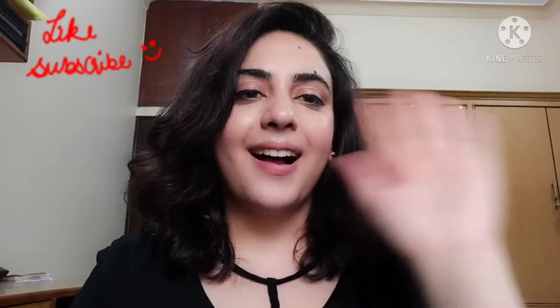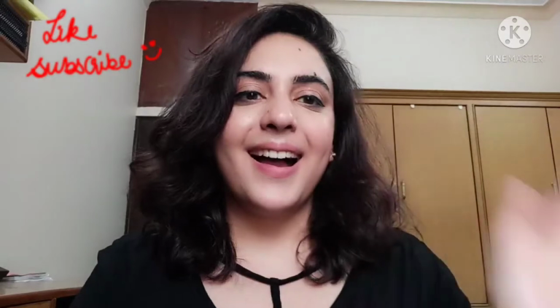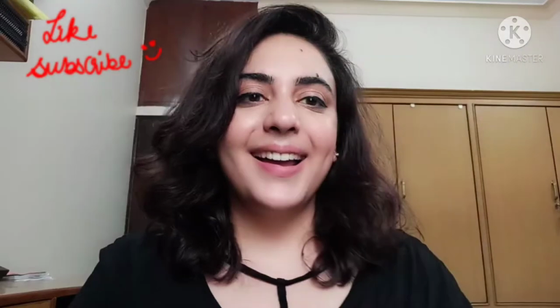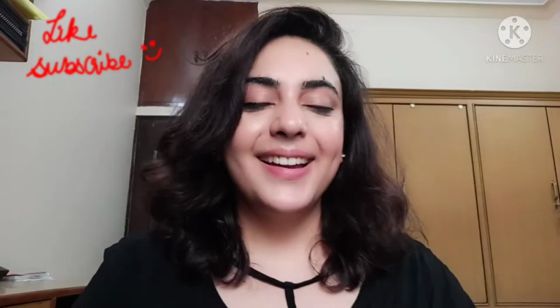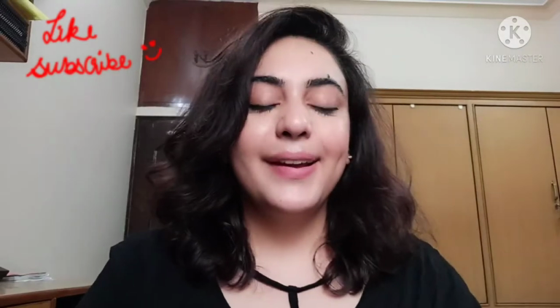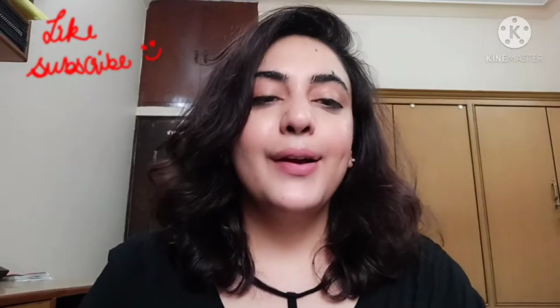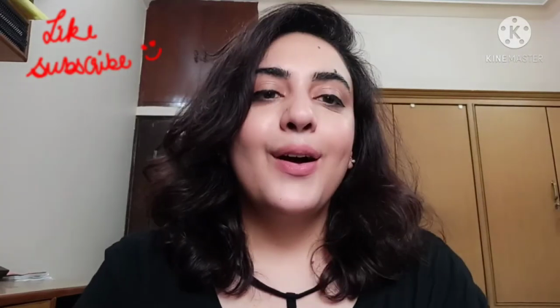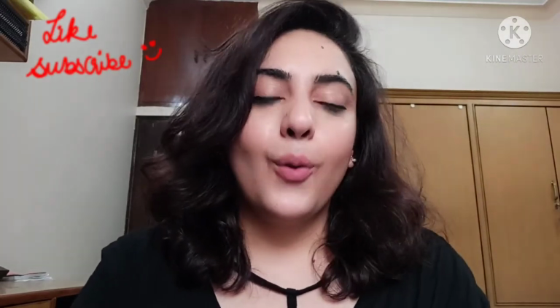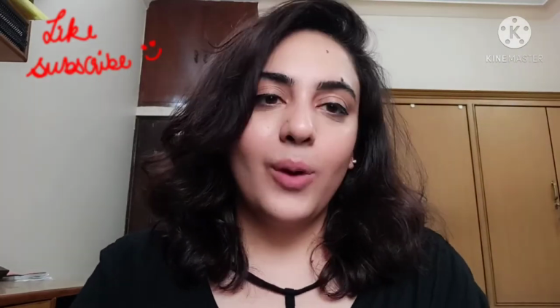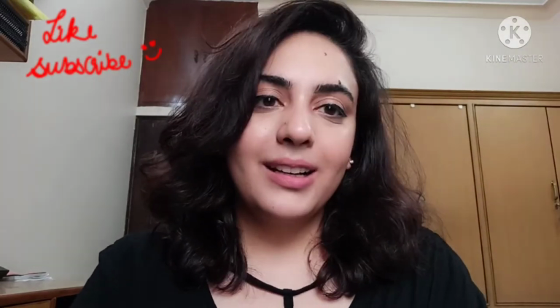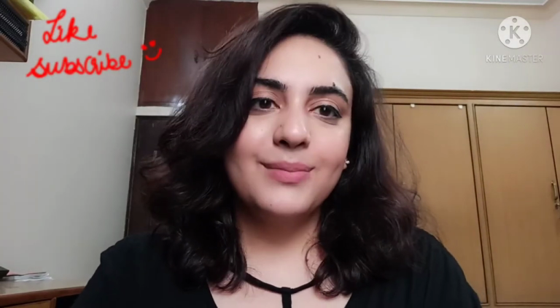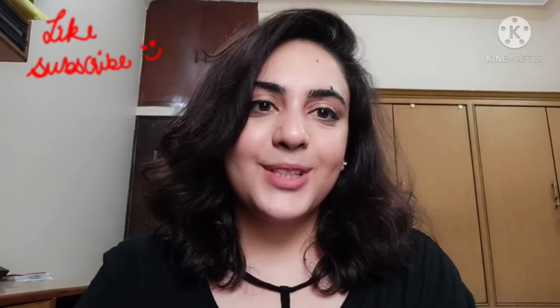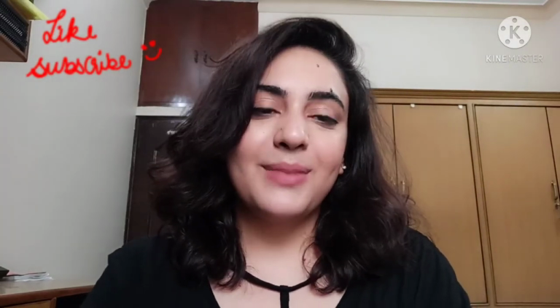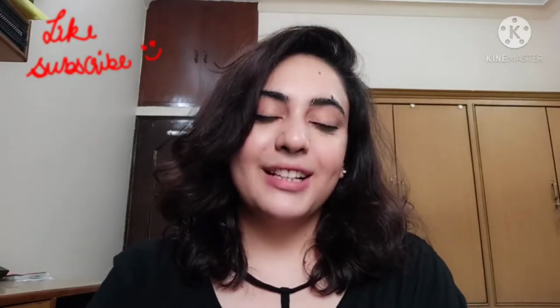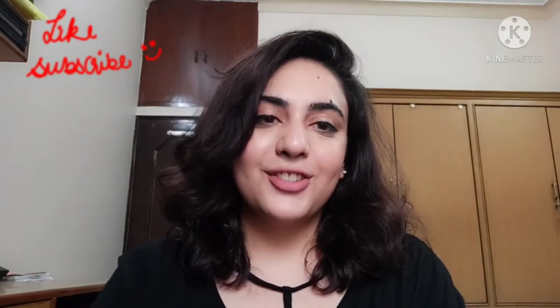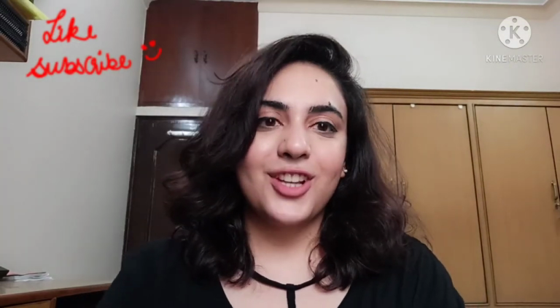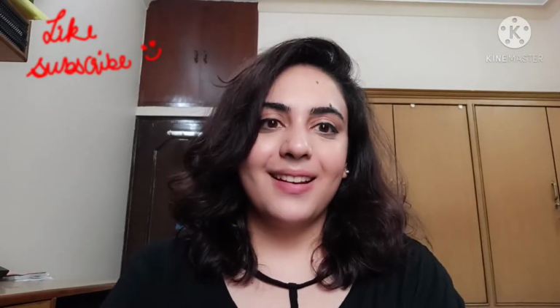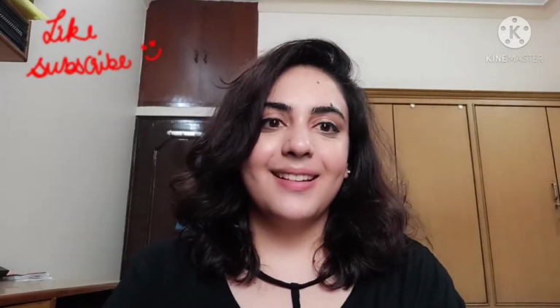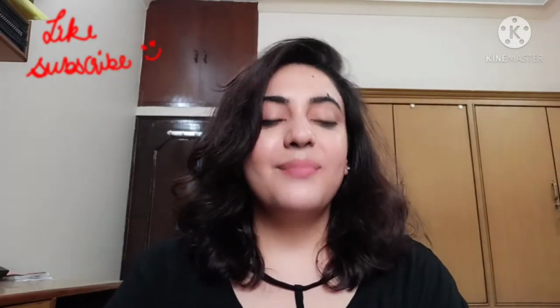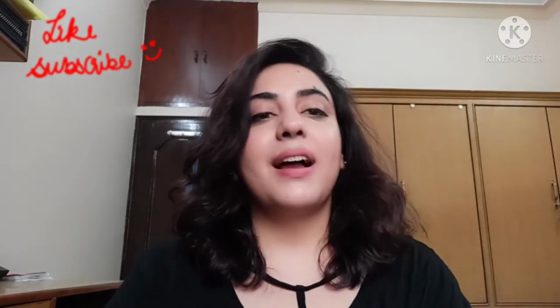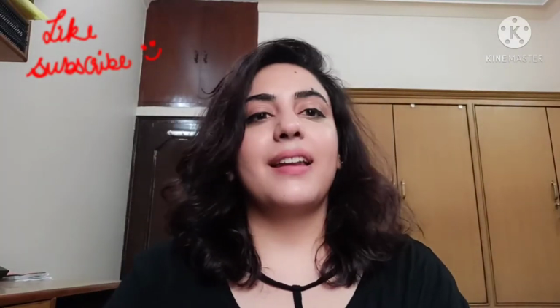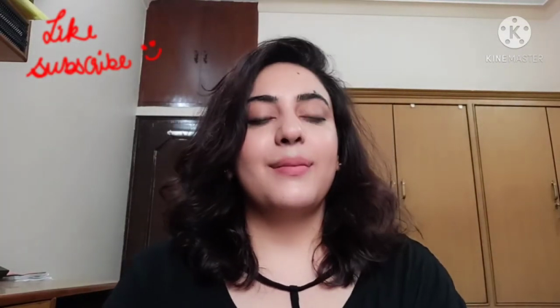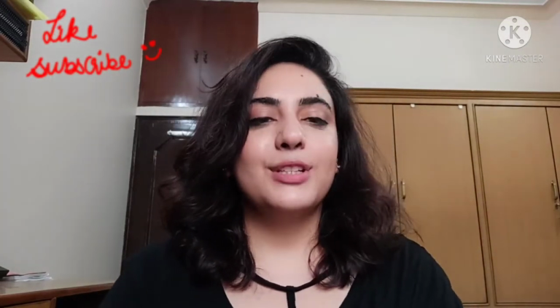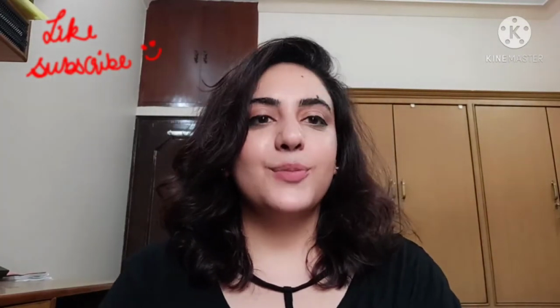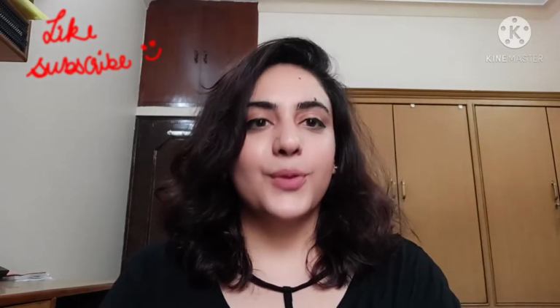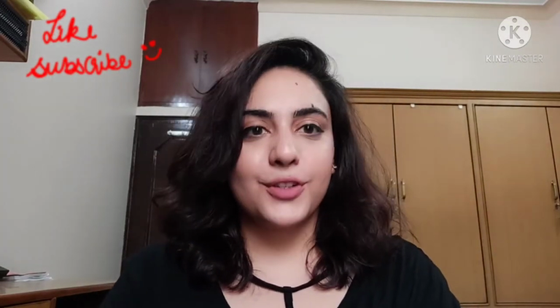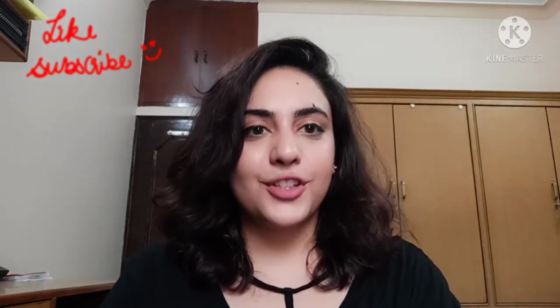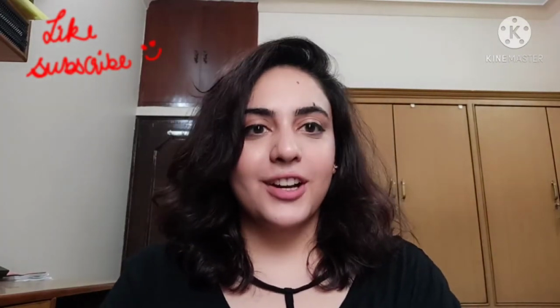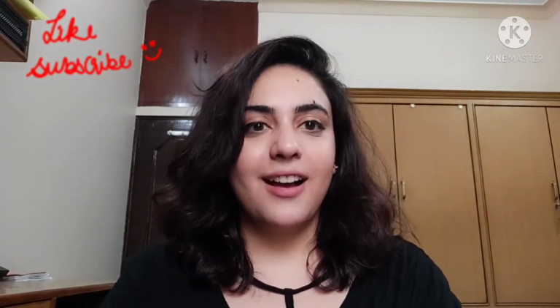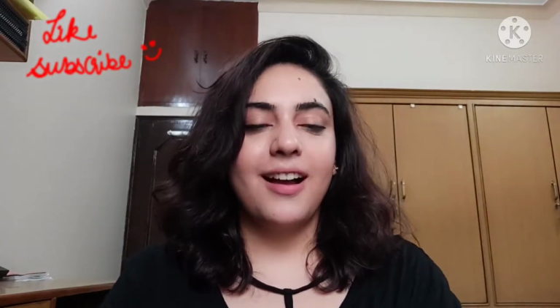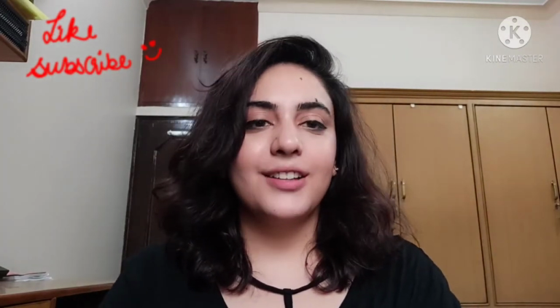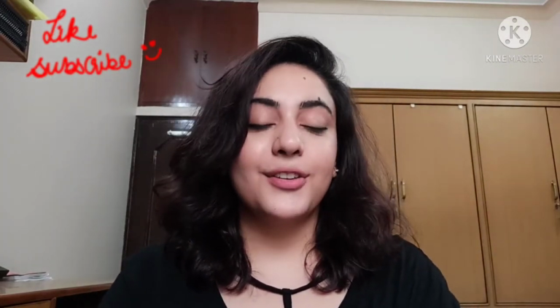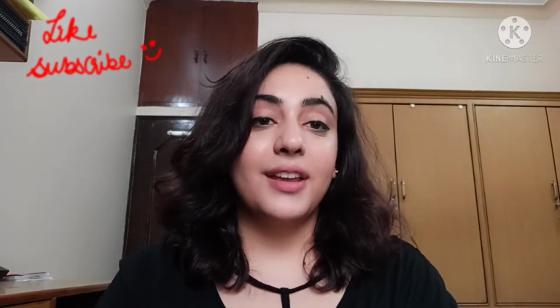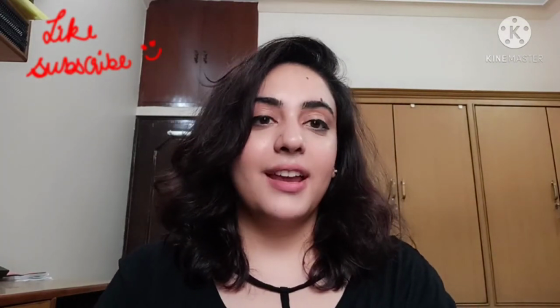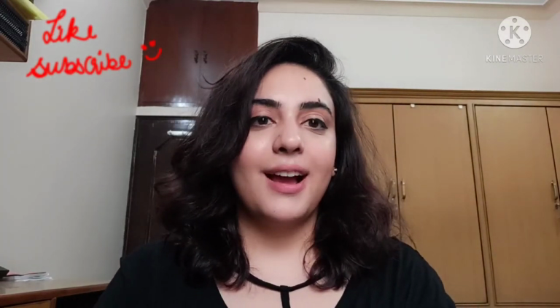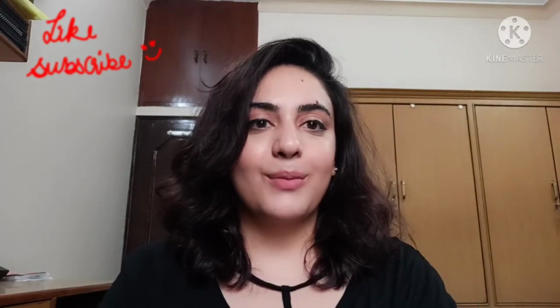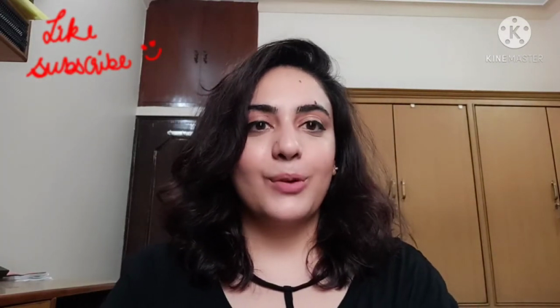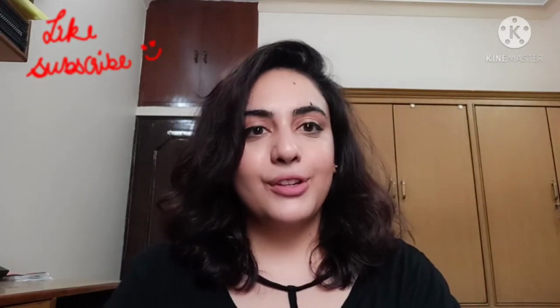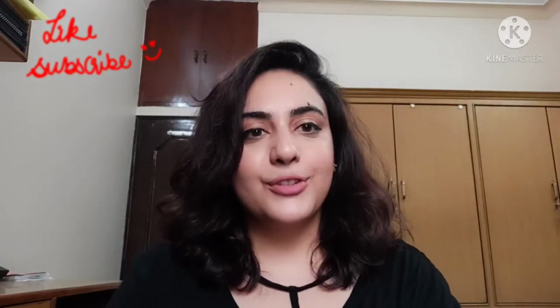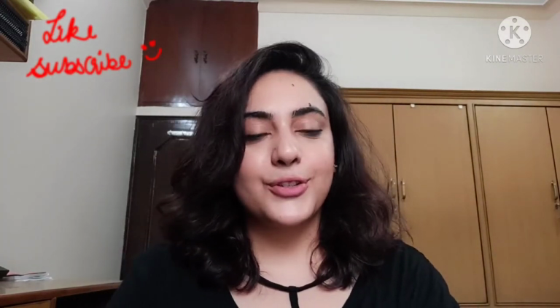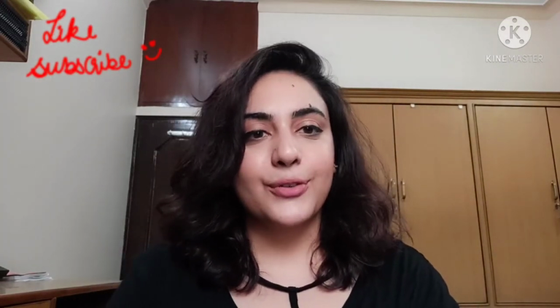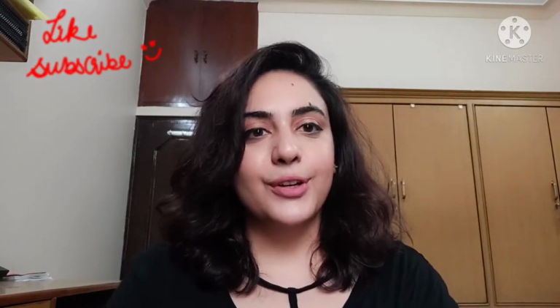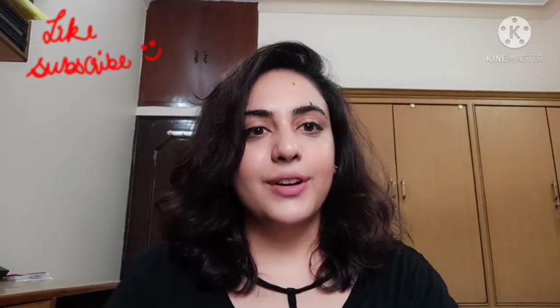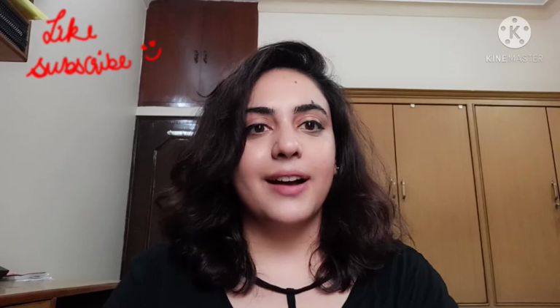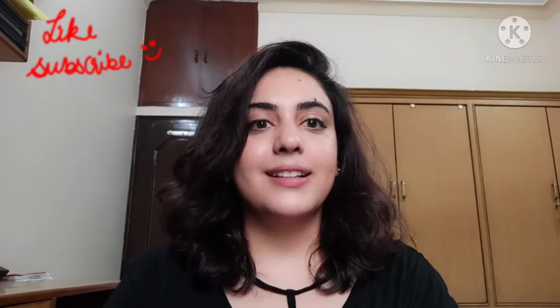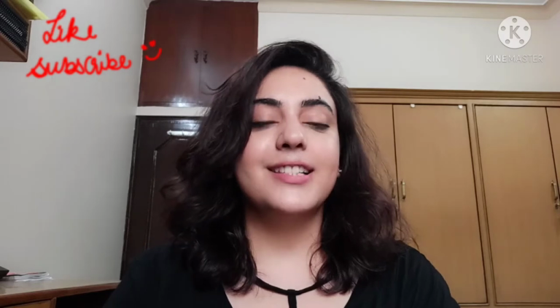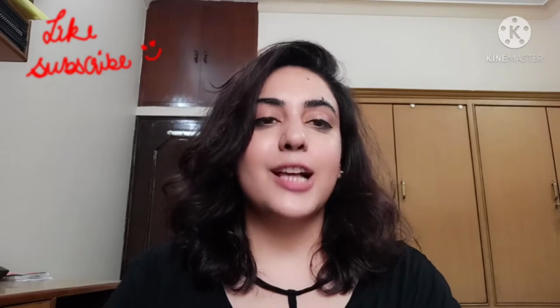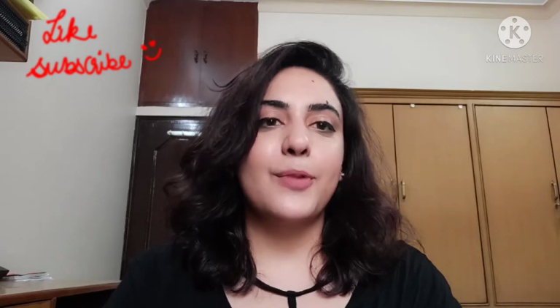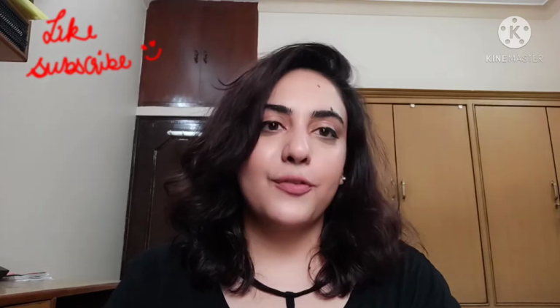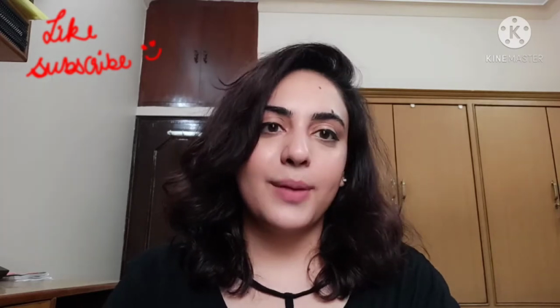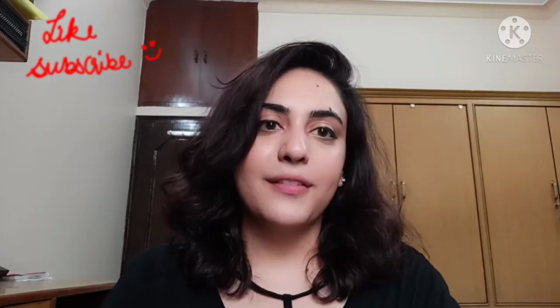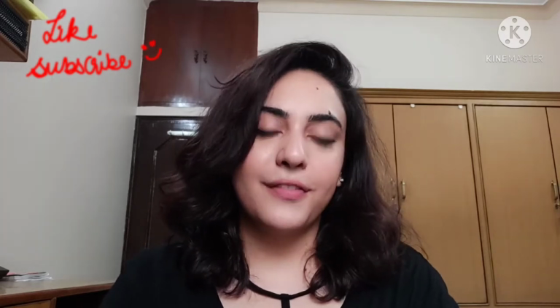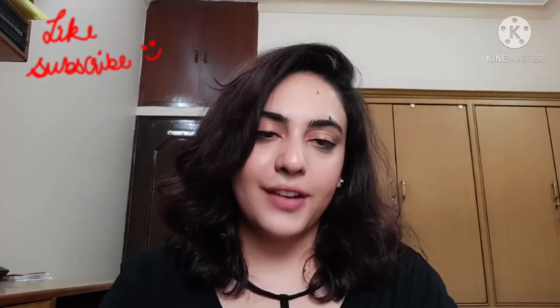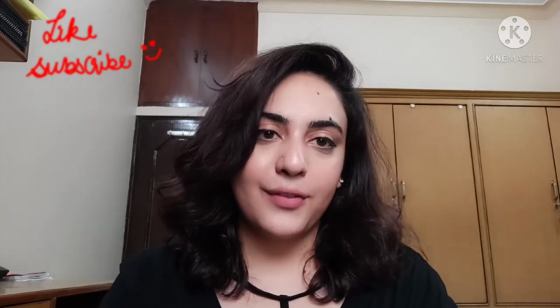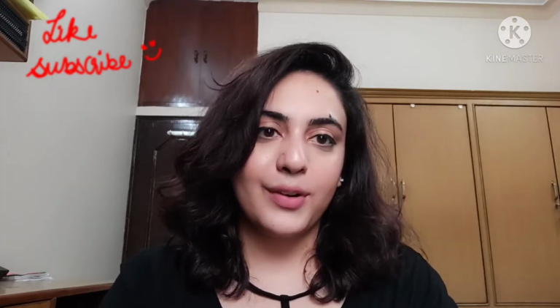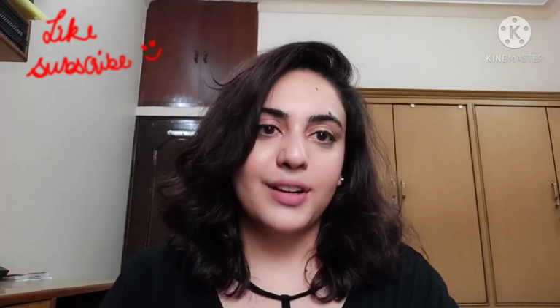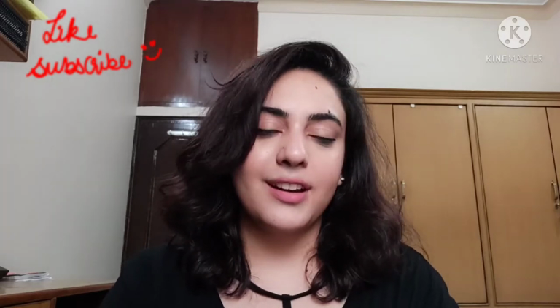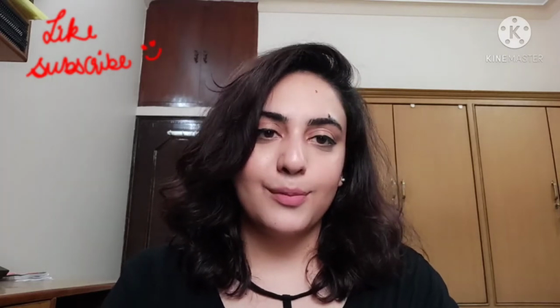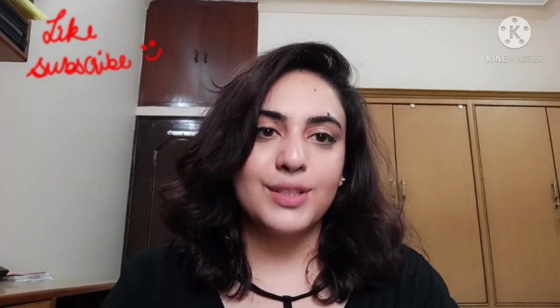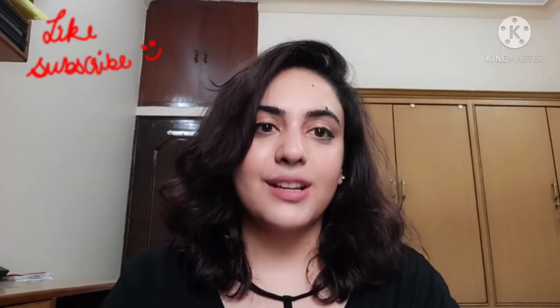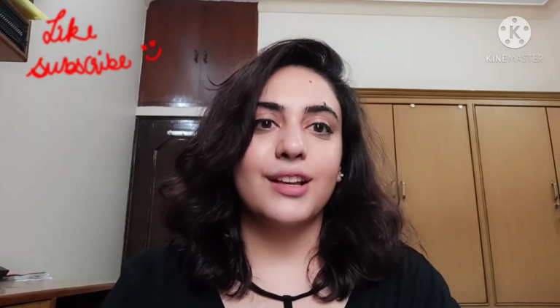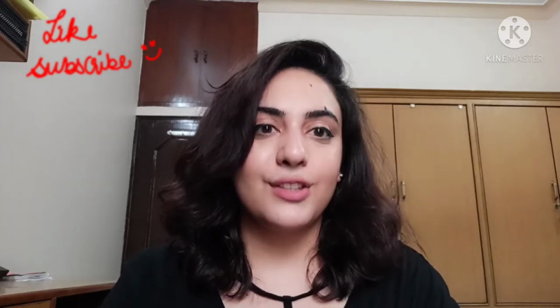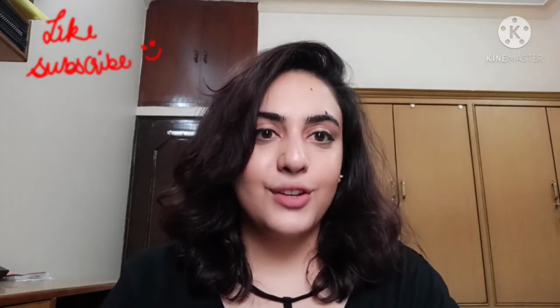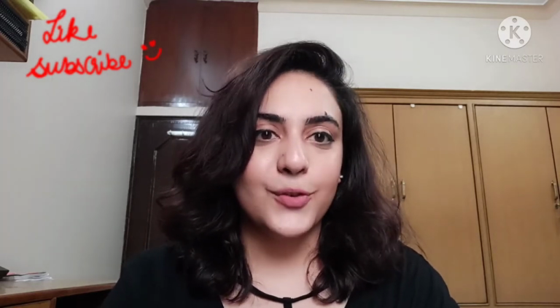Hi, welcome to my channel. My name is Fyoshia and today I'm going to show you guys some of my favorite lipstick dupes.